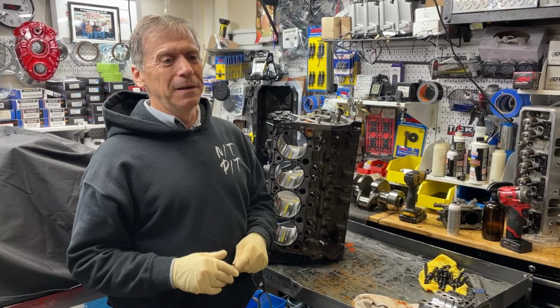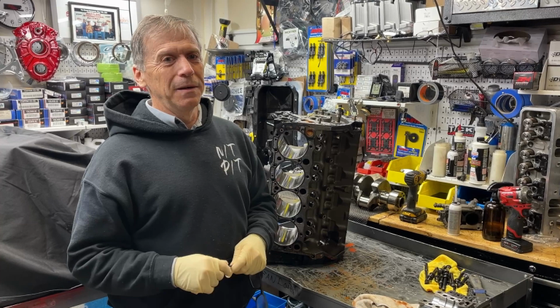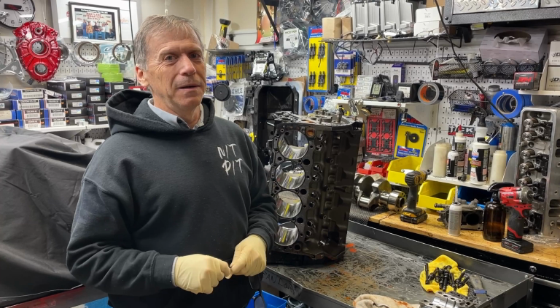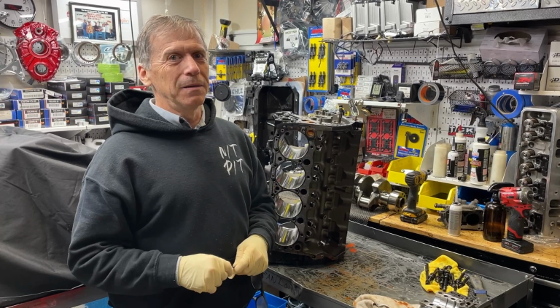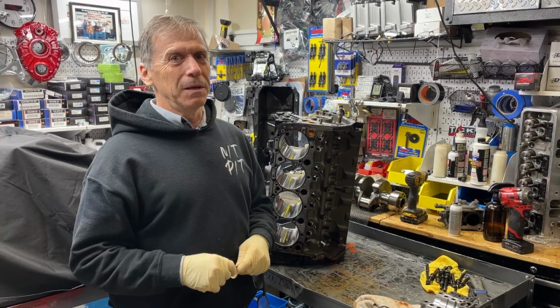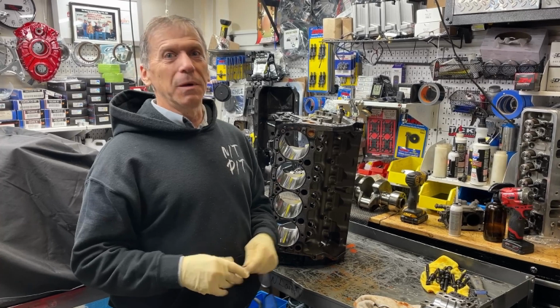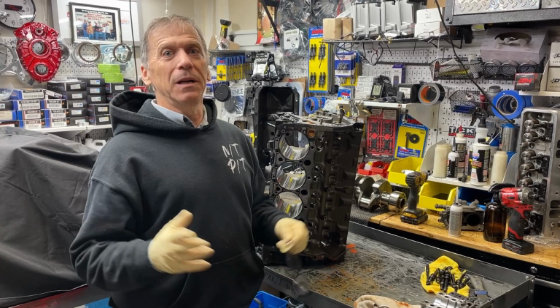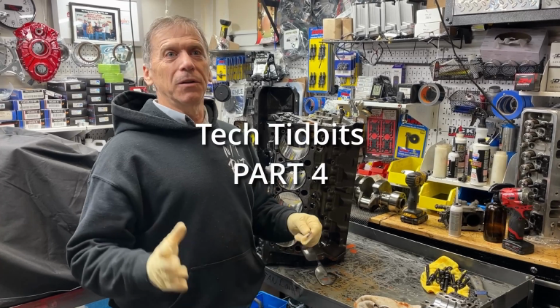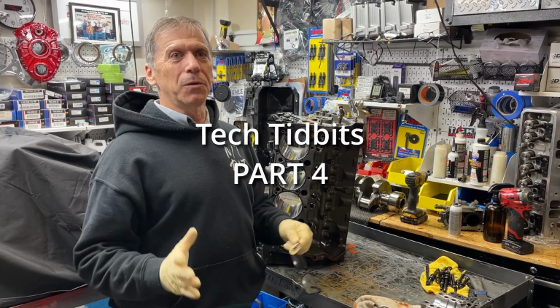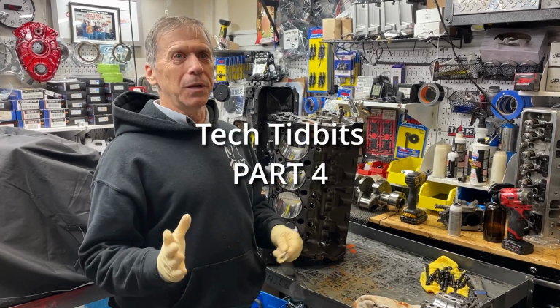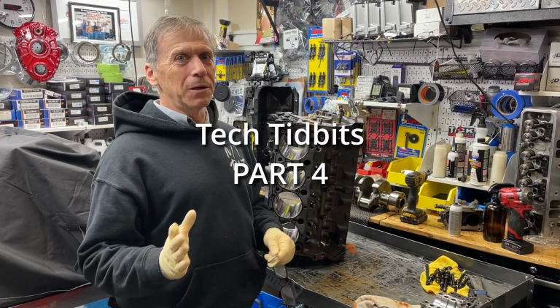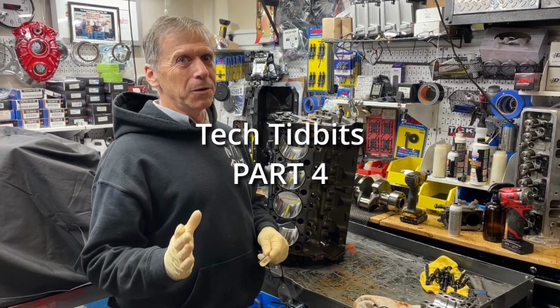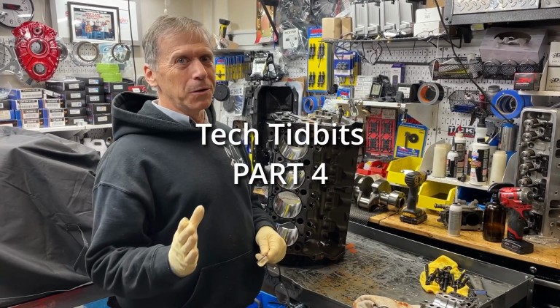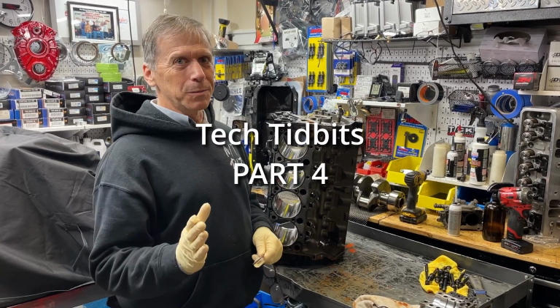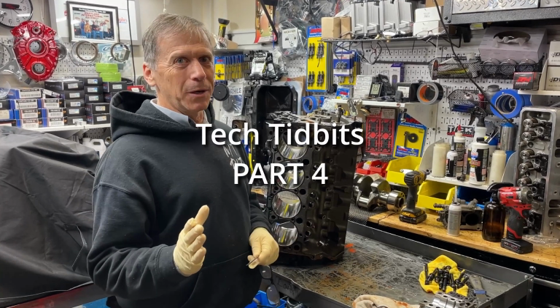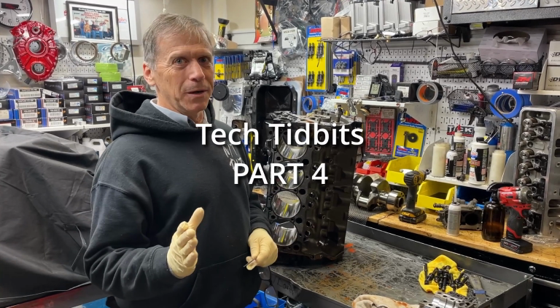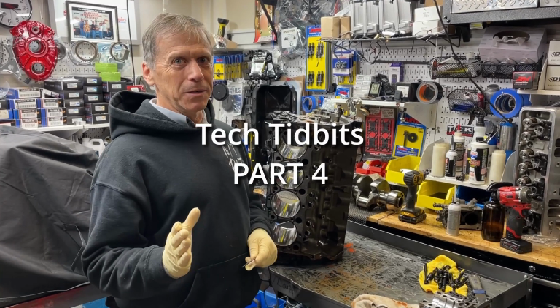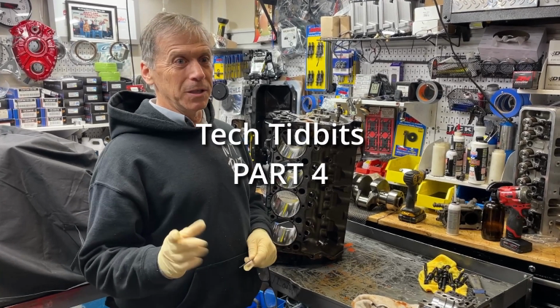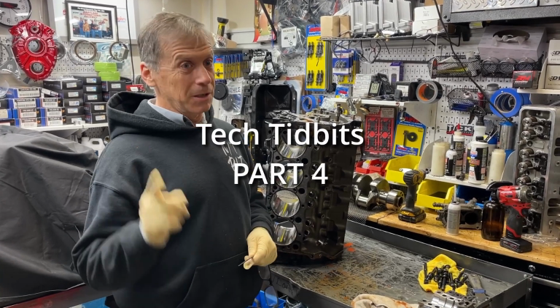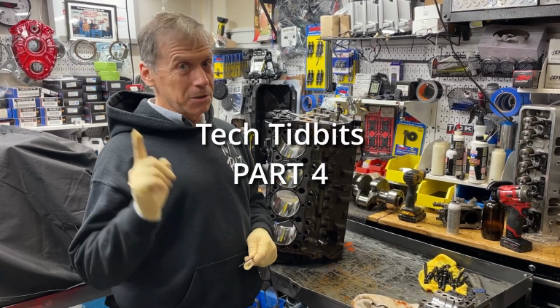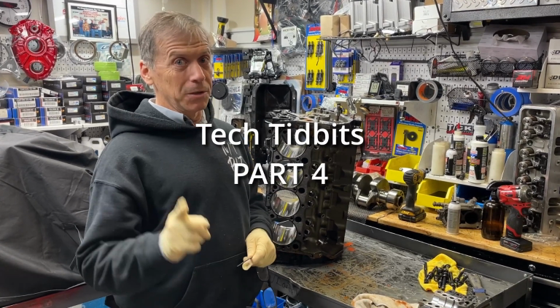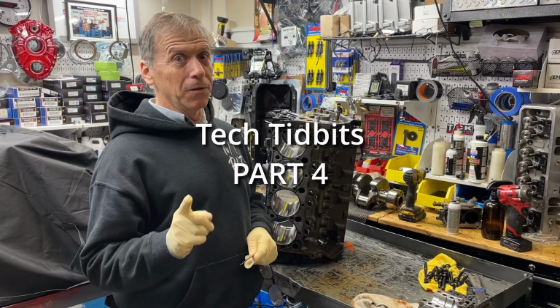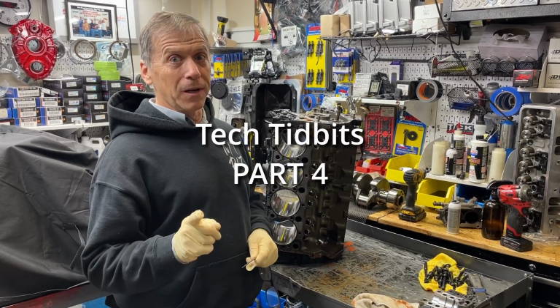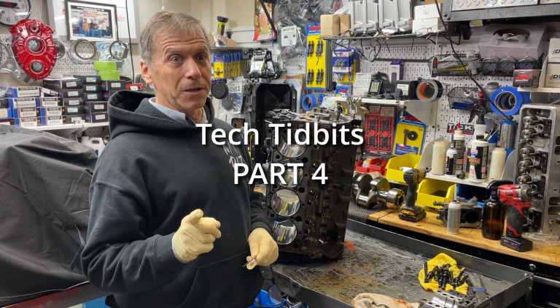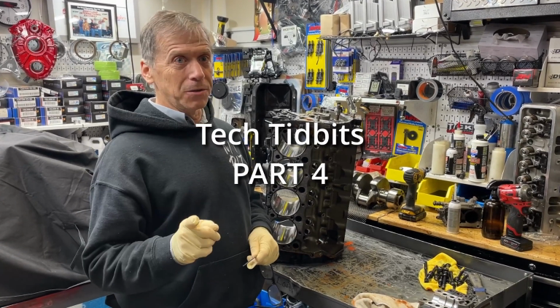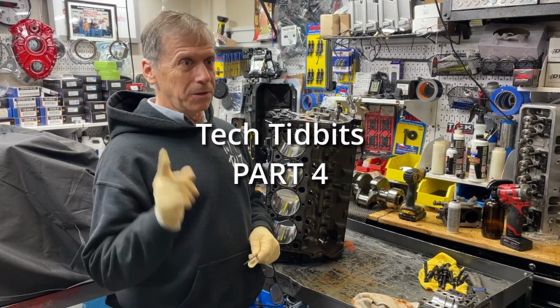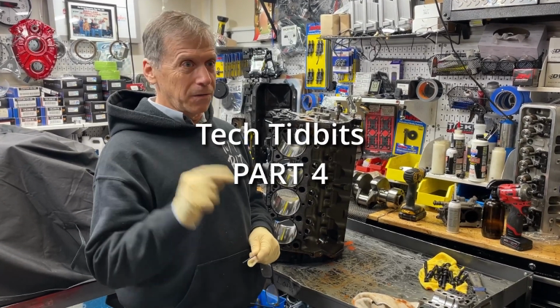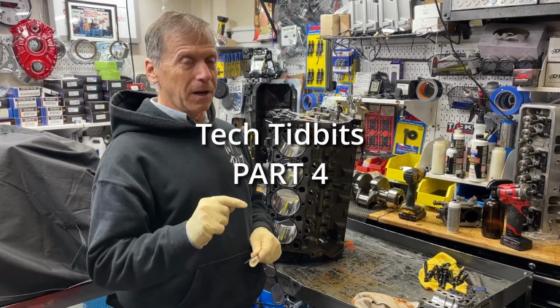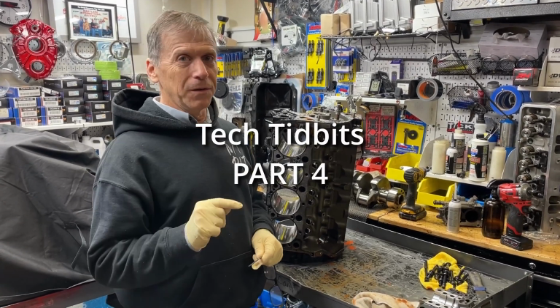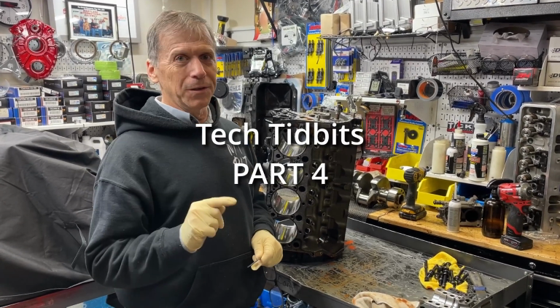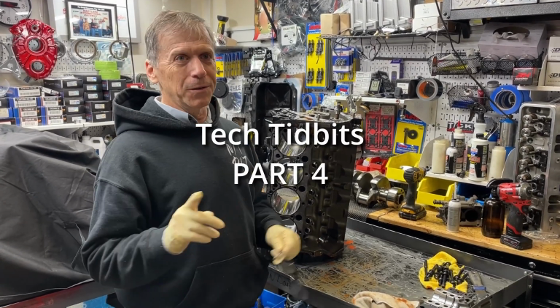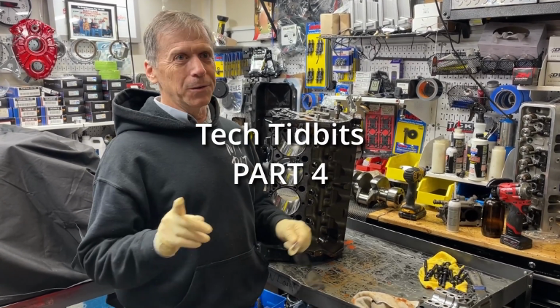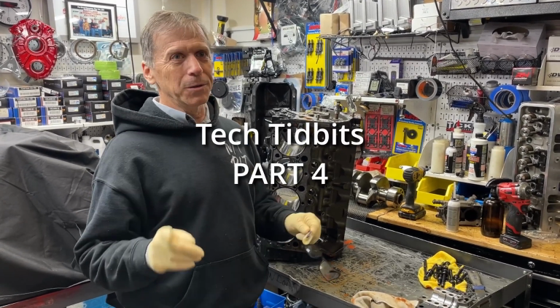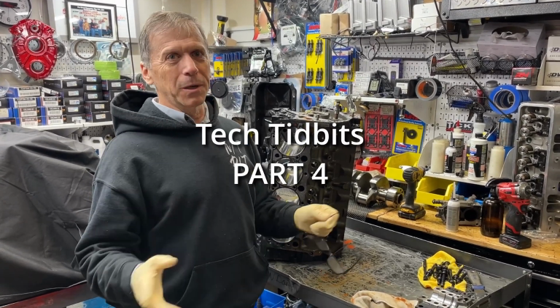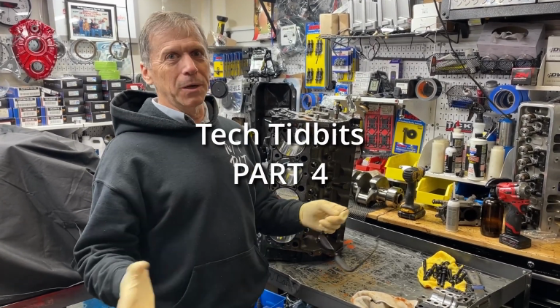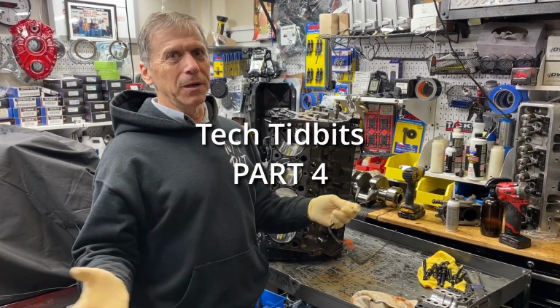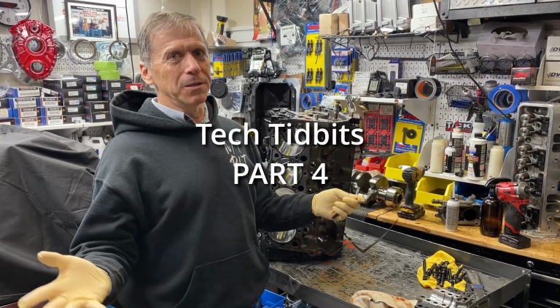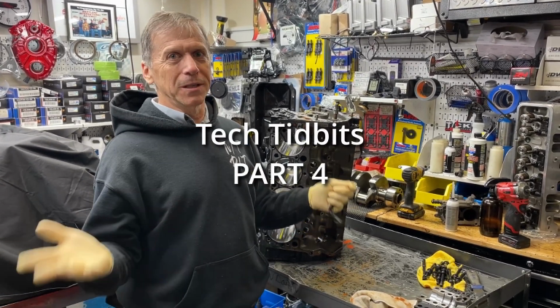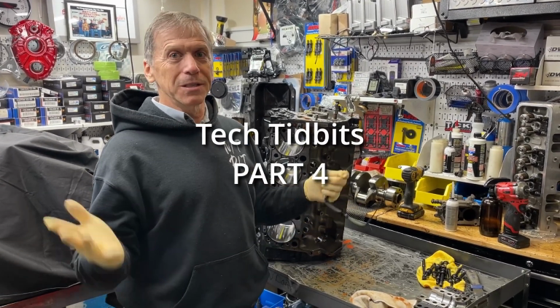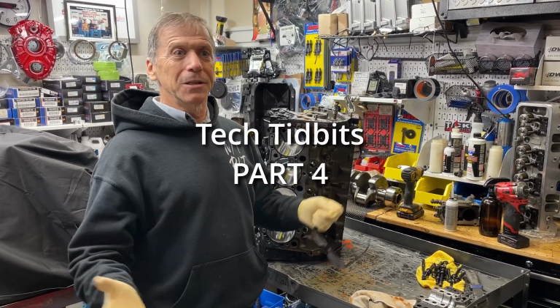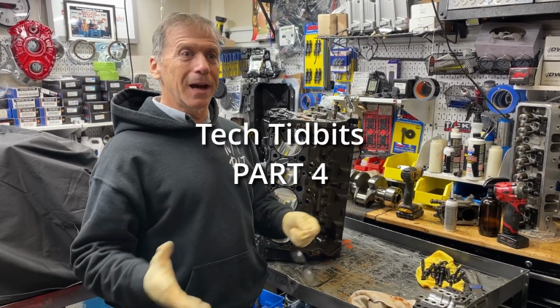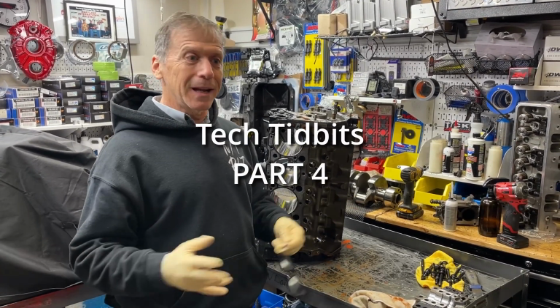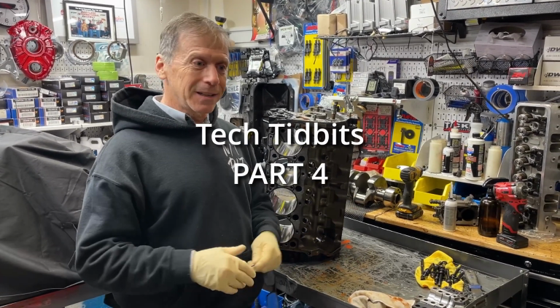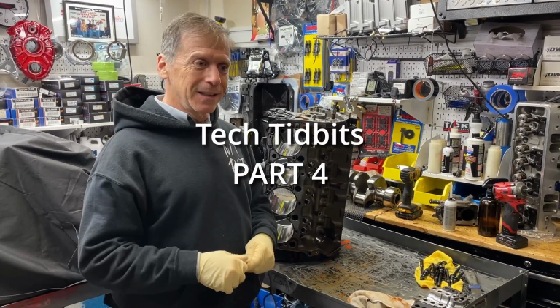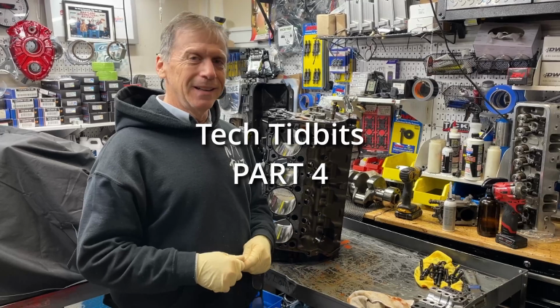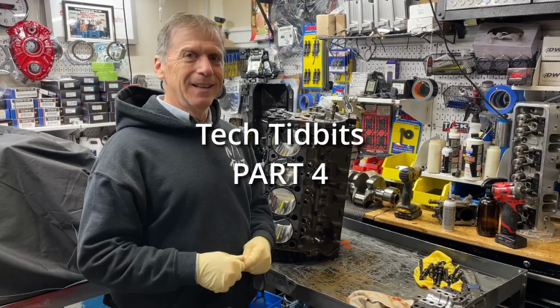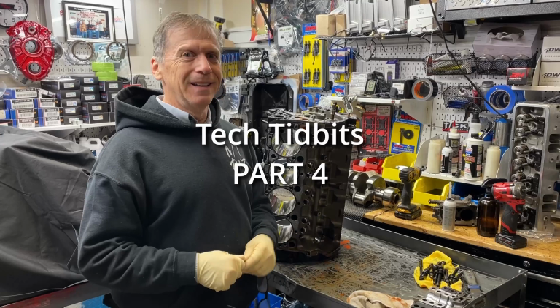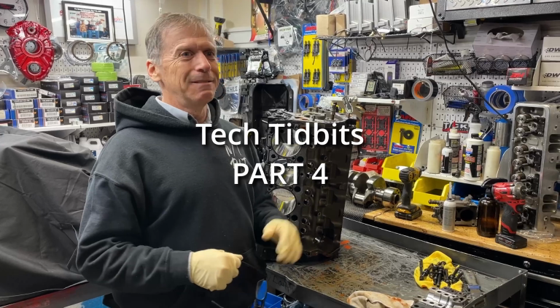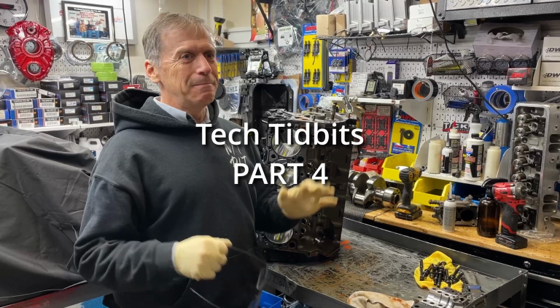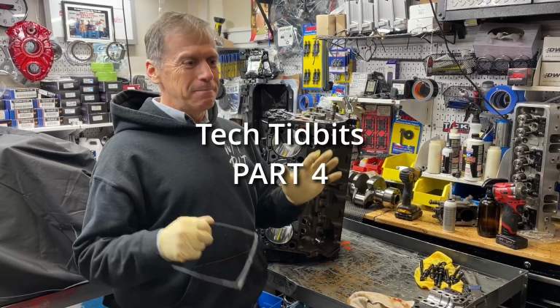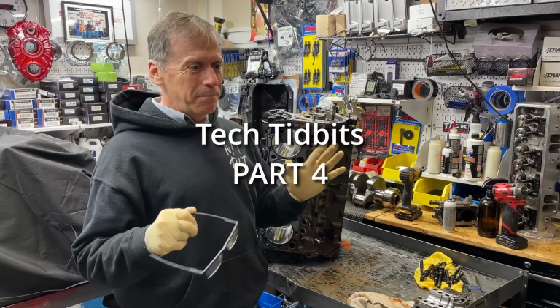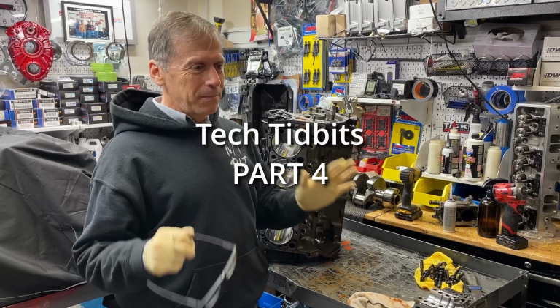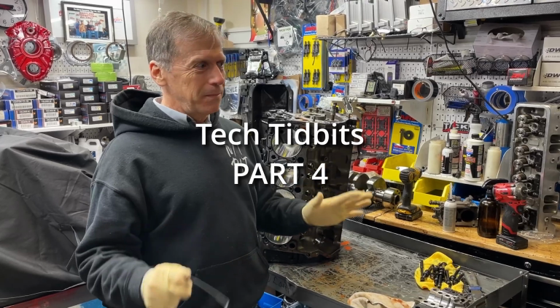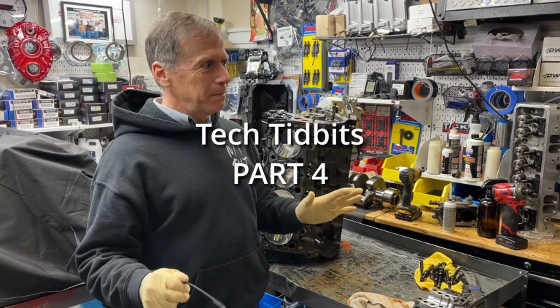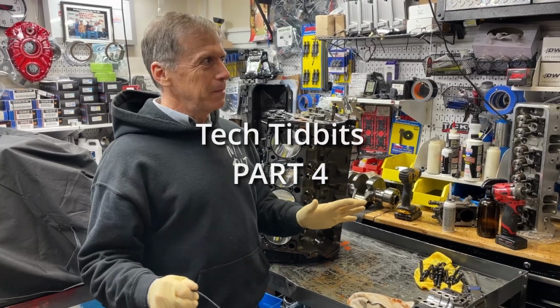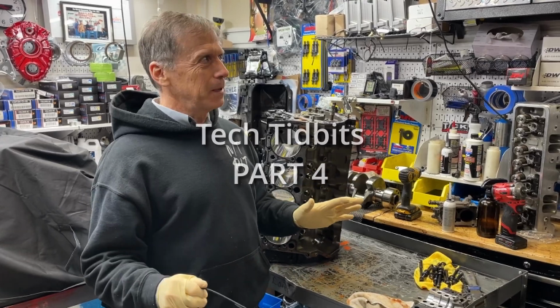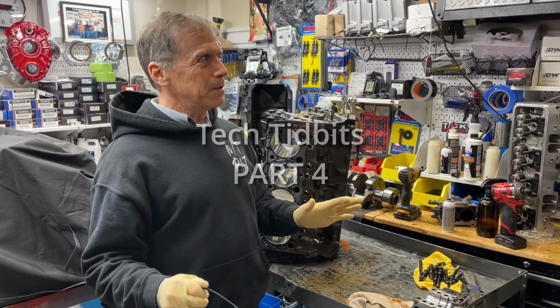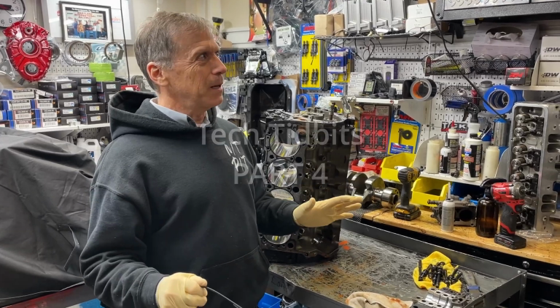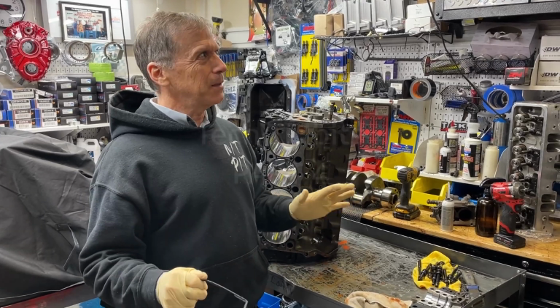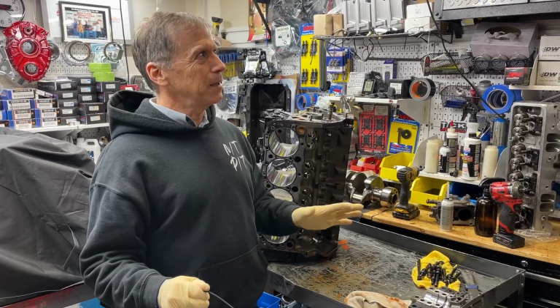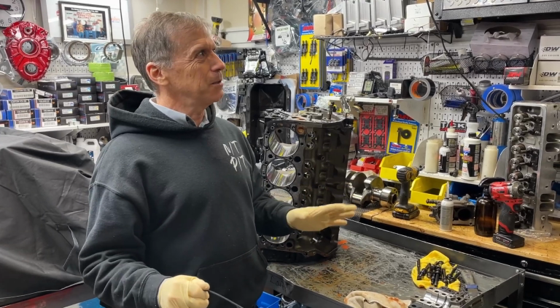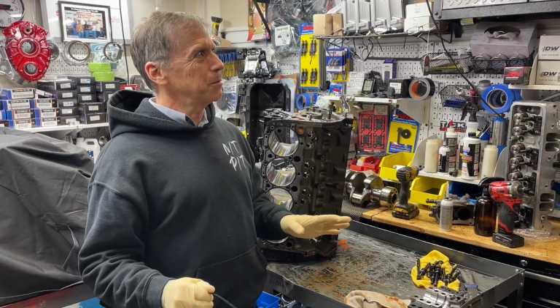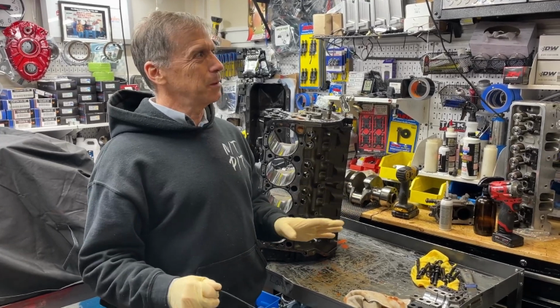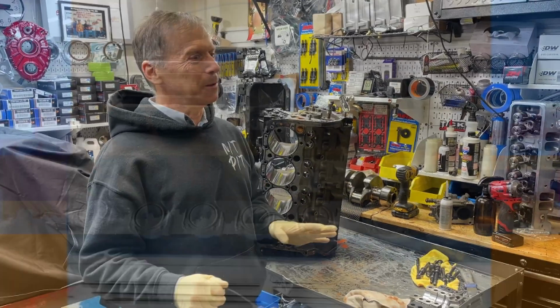They might have a 300 horsepower engine and they're still faster than your 500 horsepower engine. It's not the engine builder.